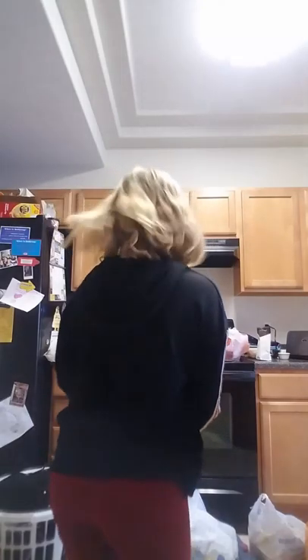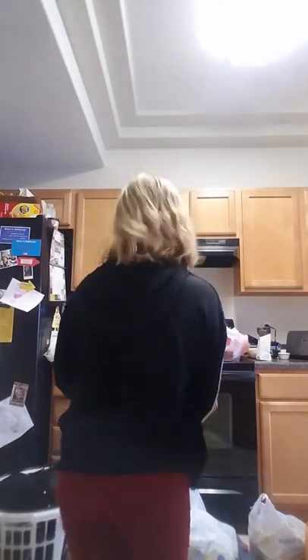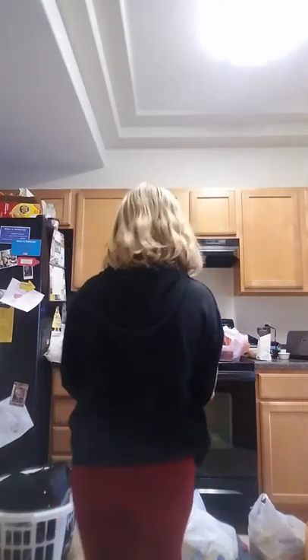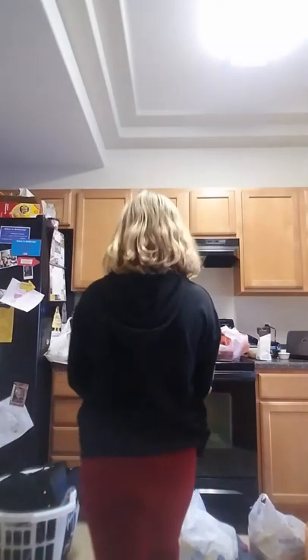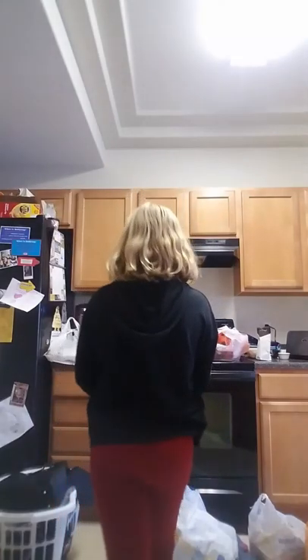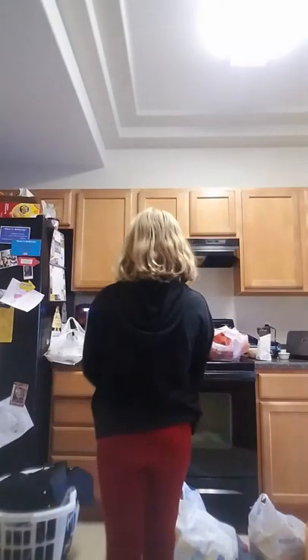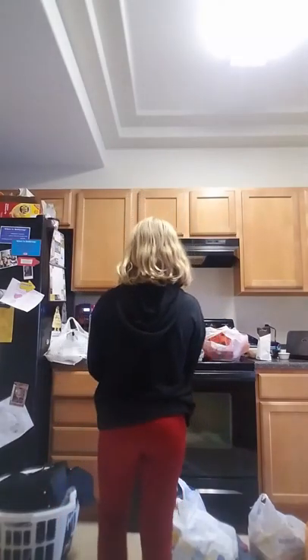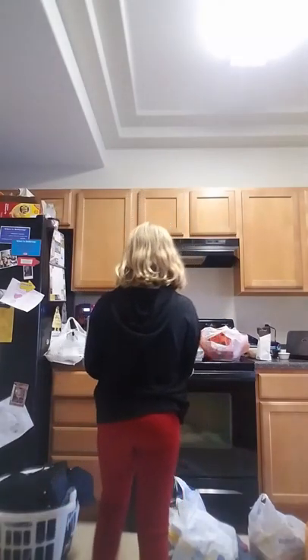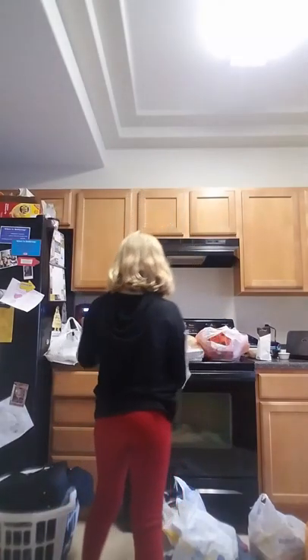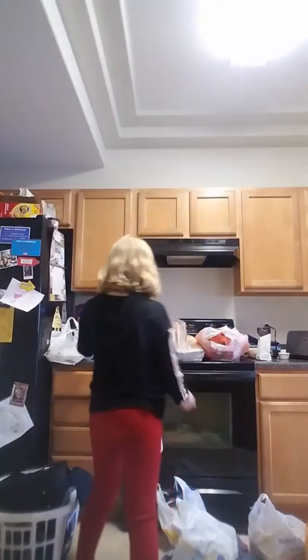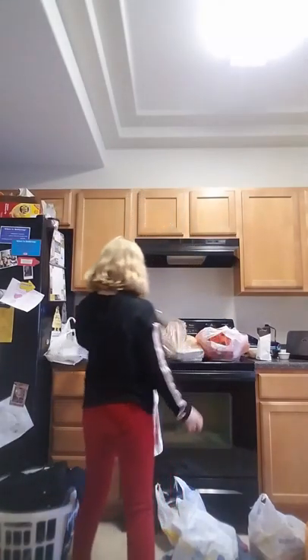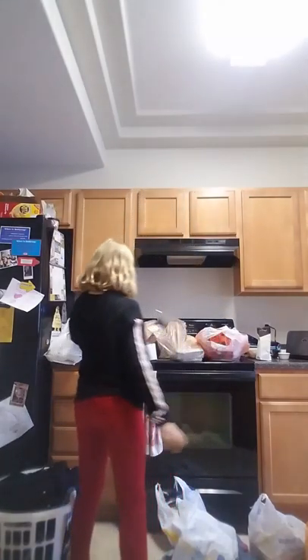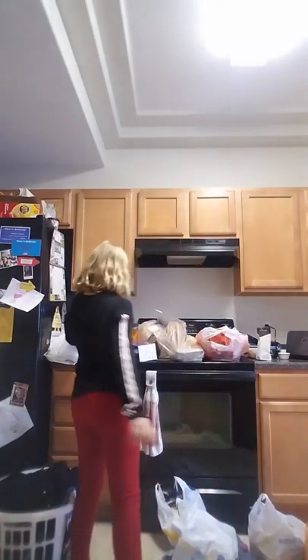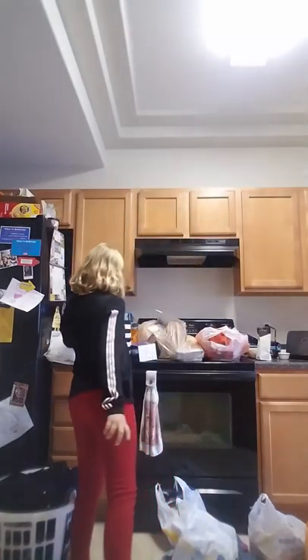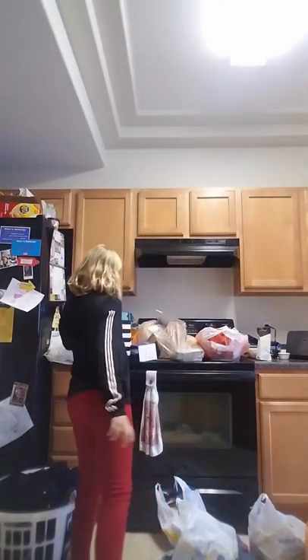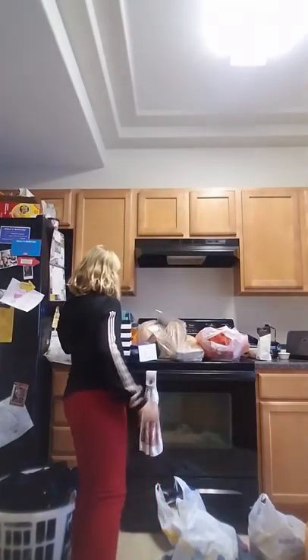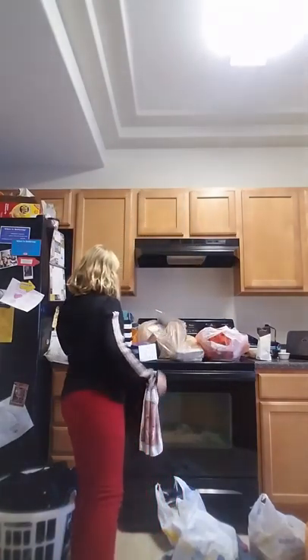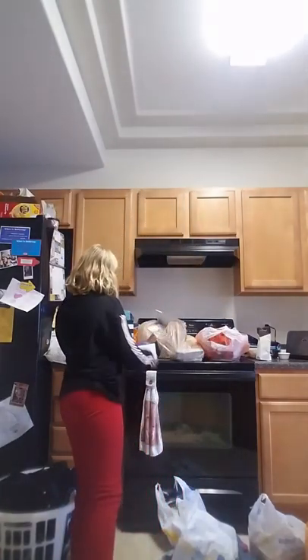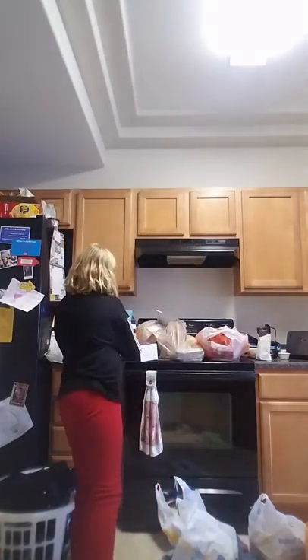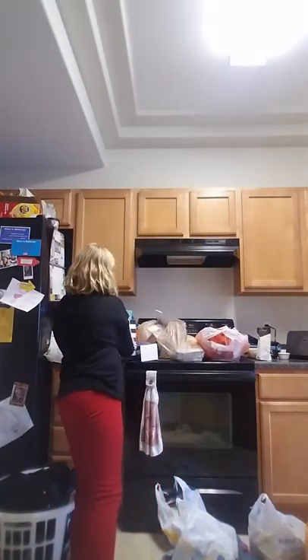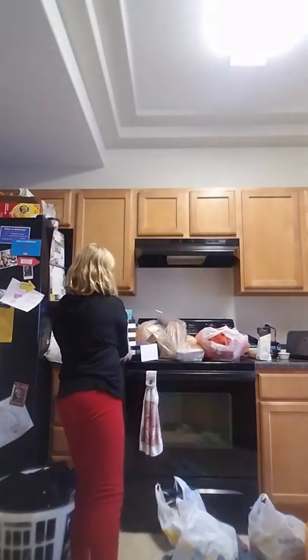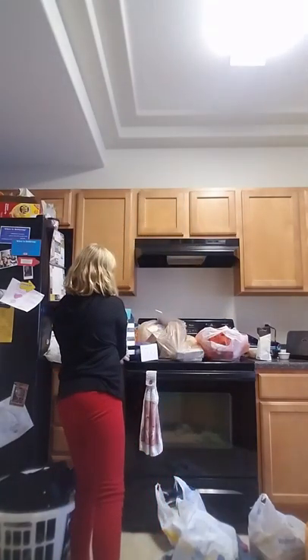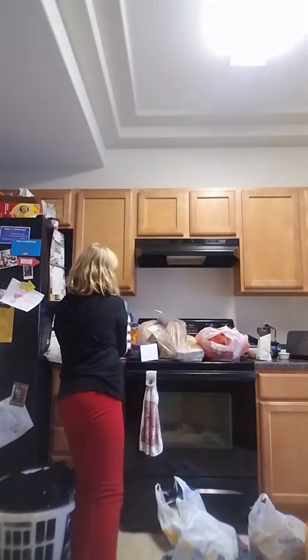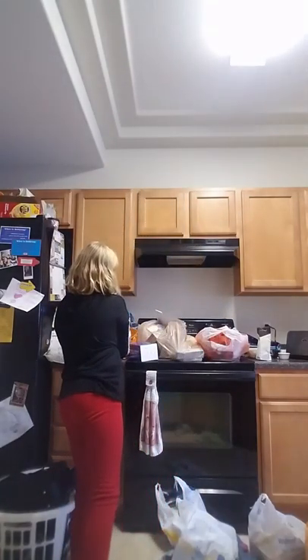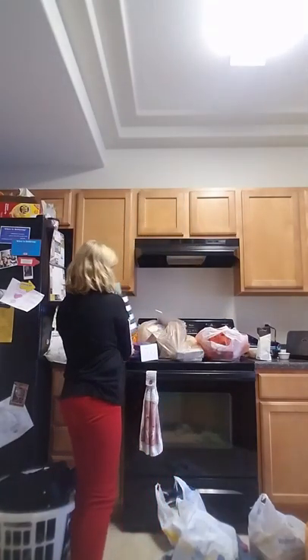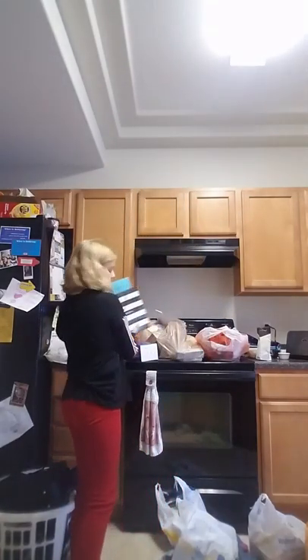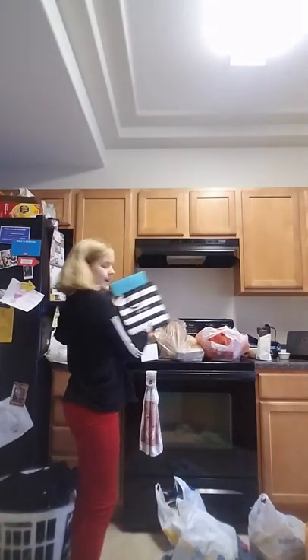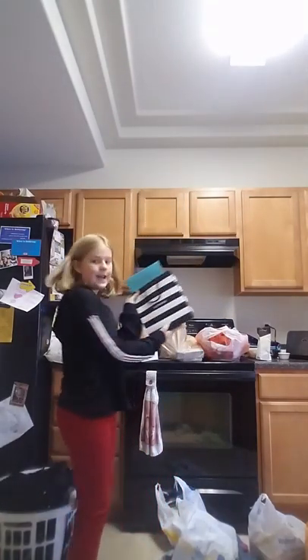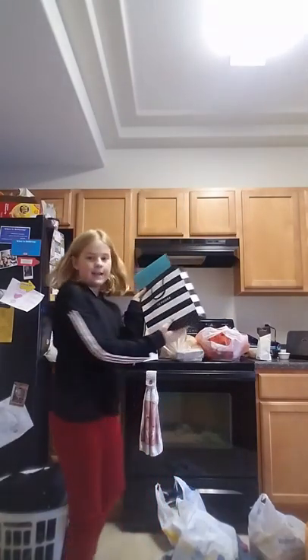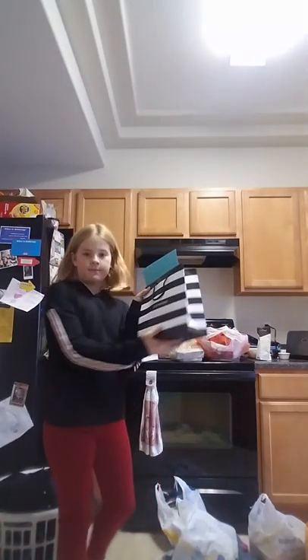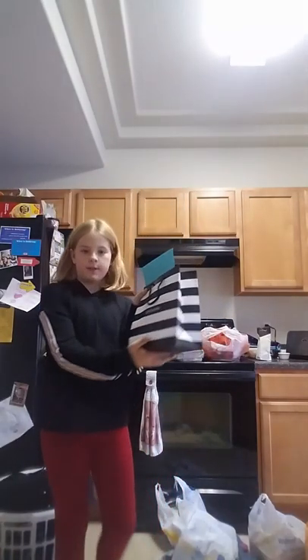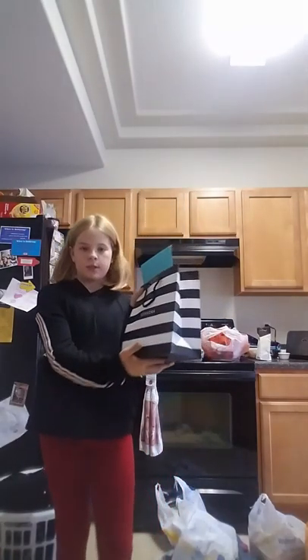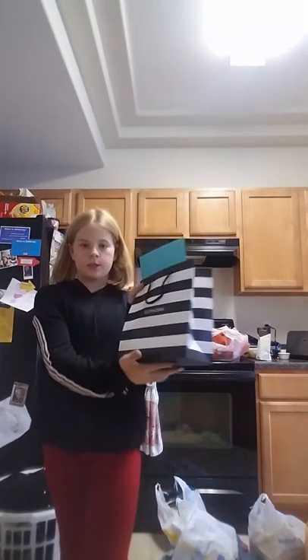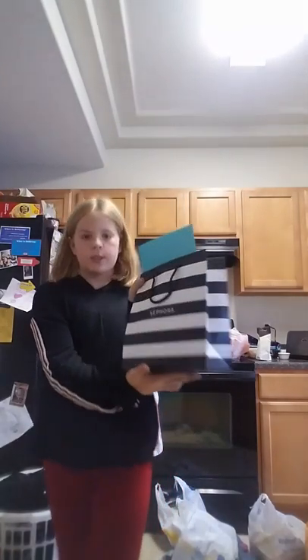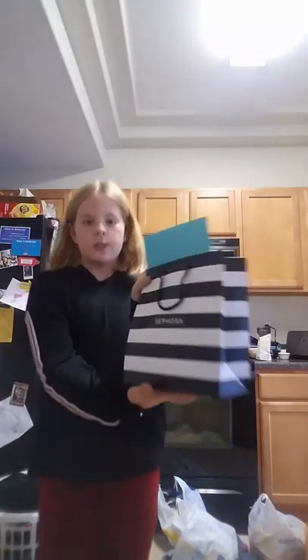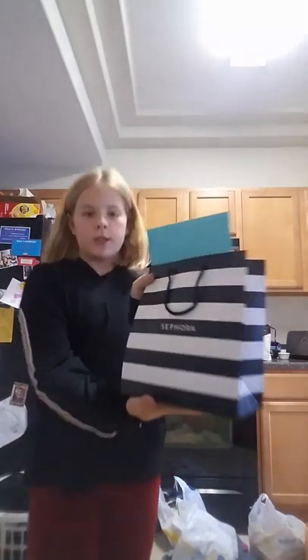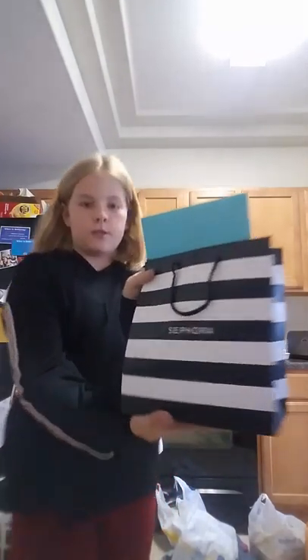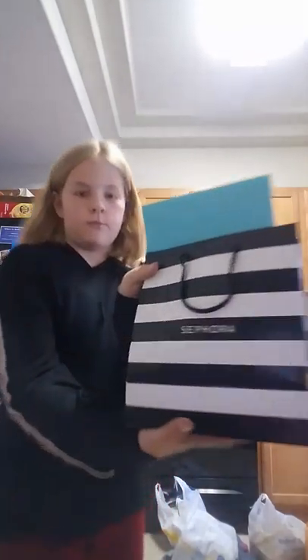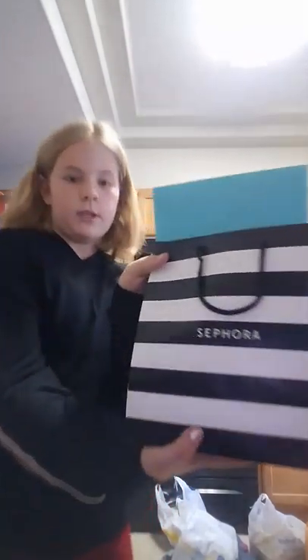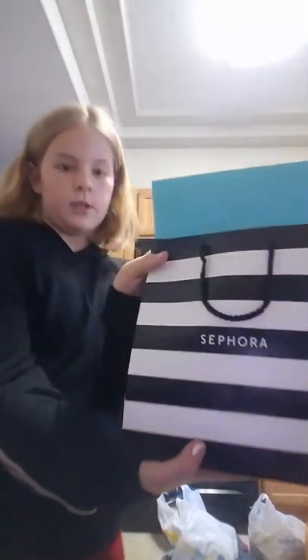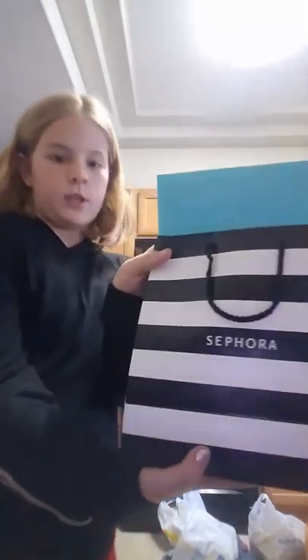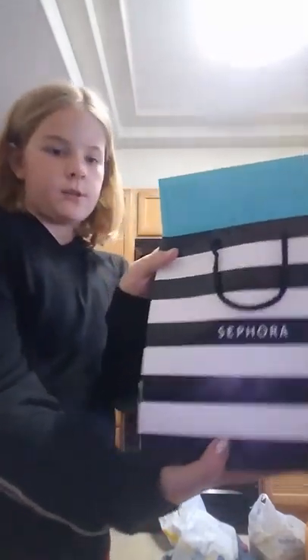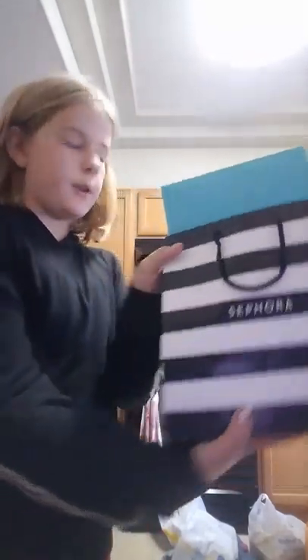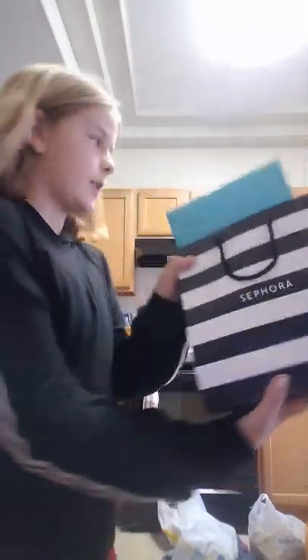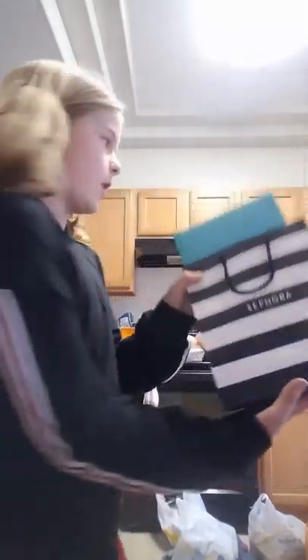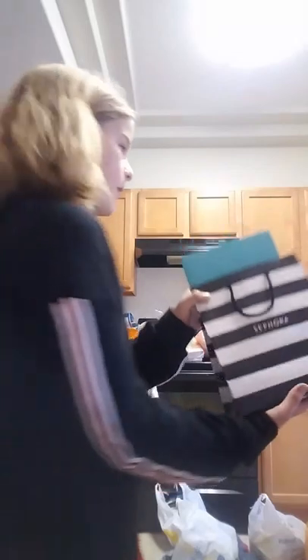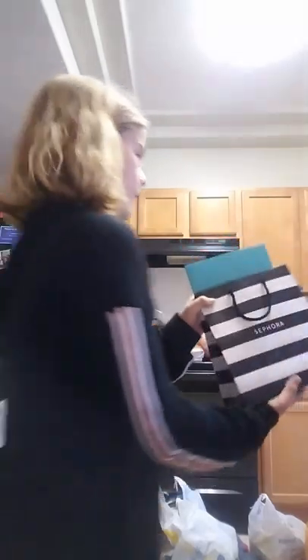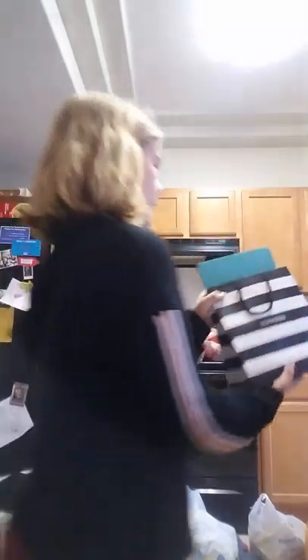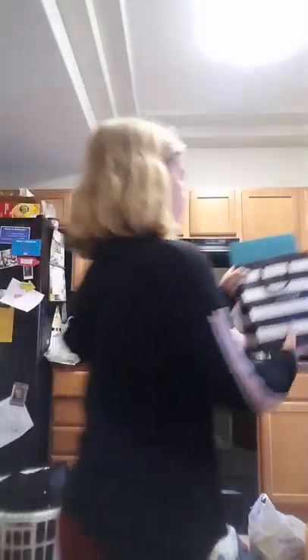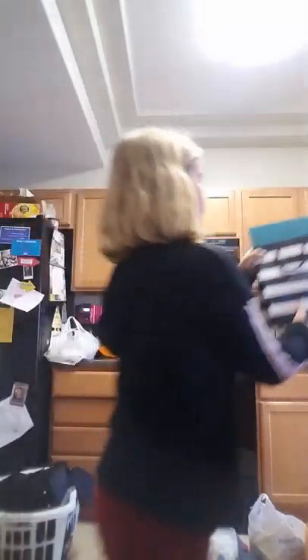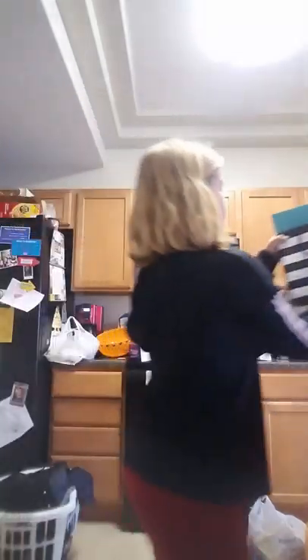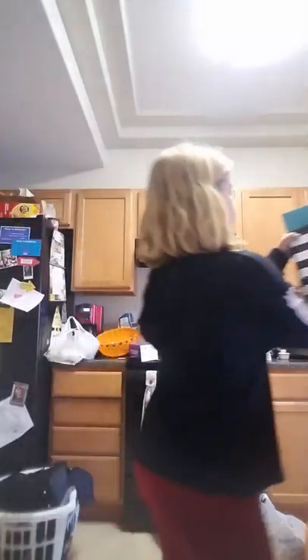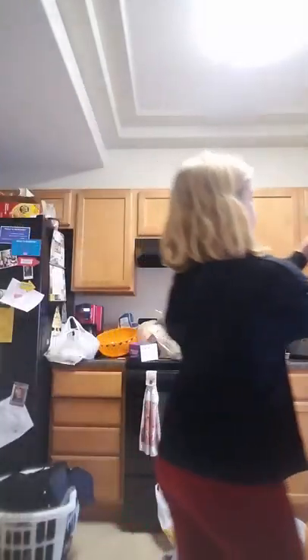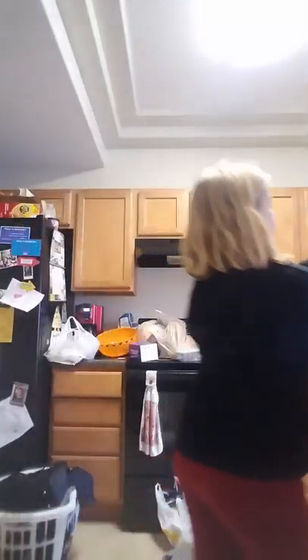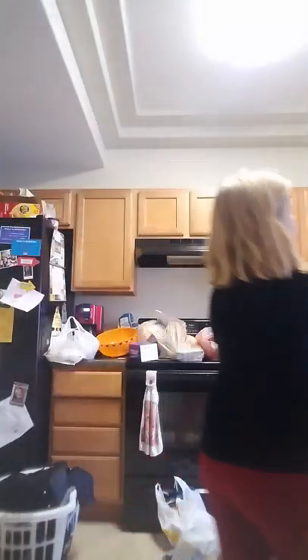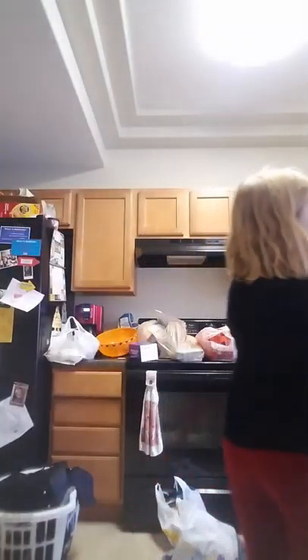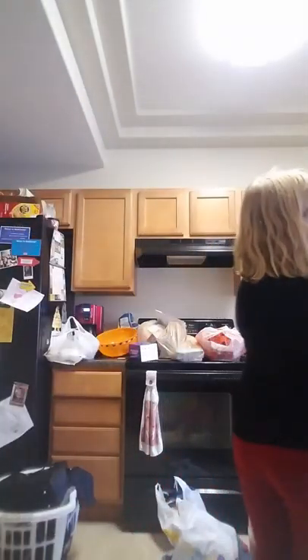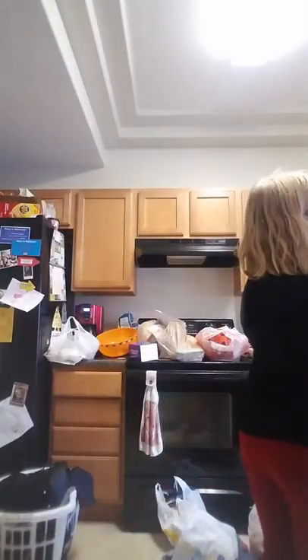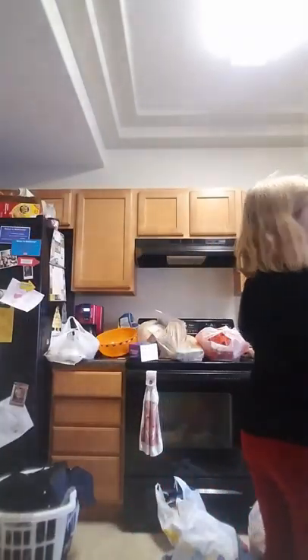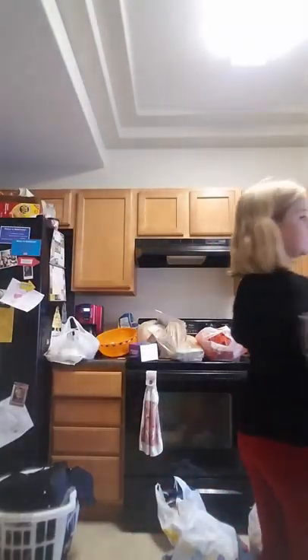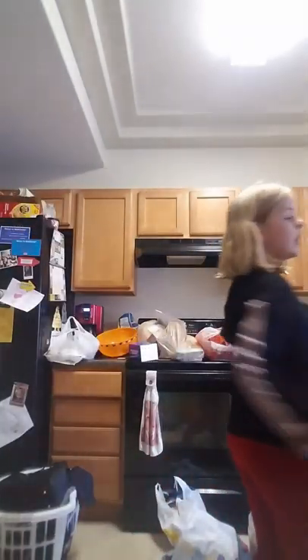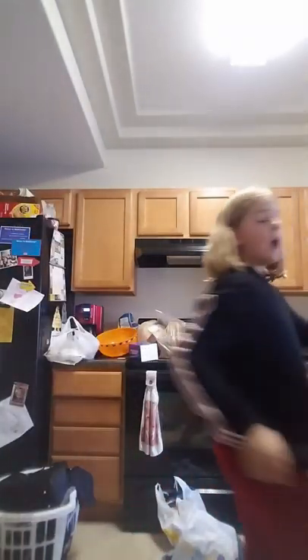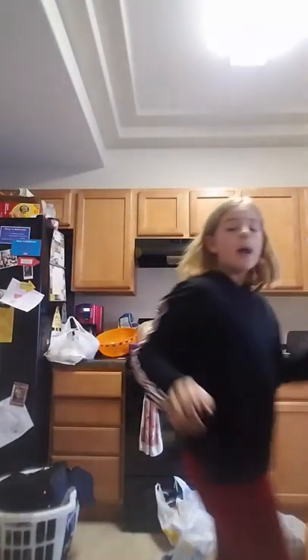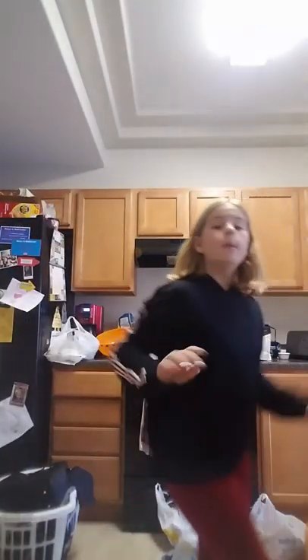She got this gift from my dad — it's just cologne. And she also got a card for him.